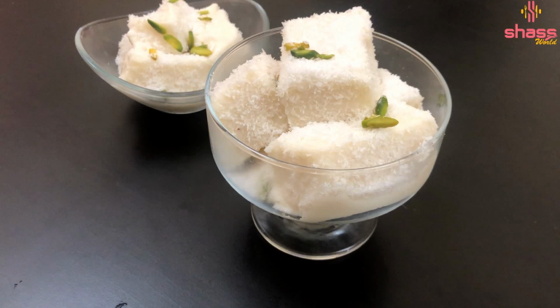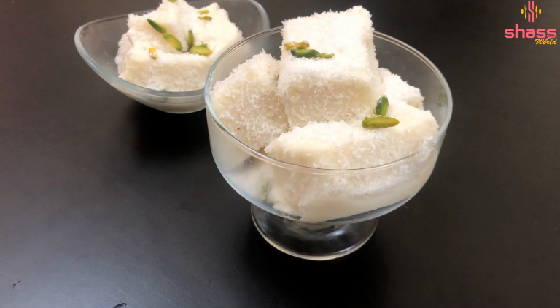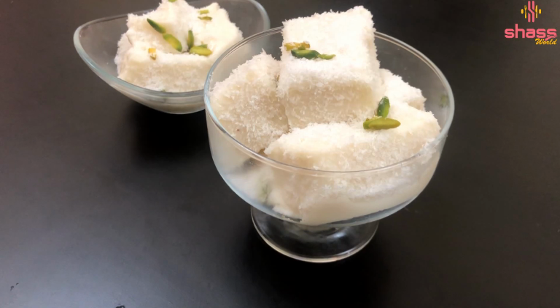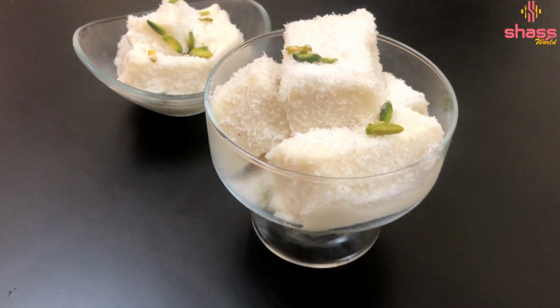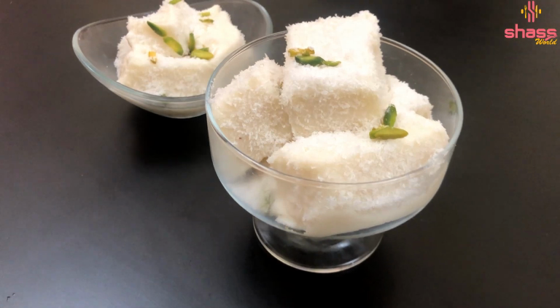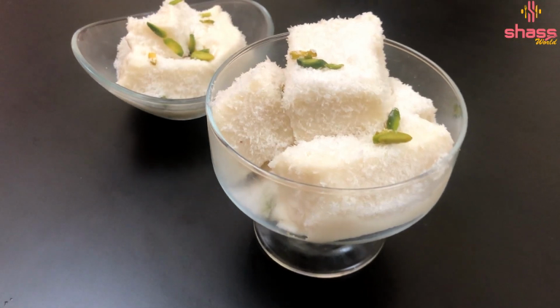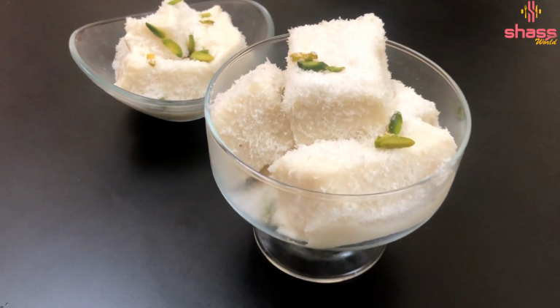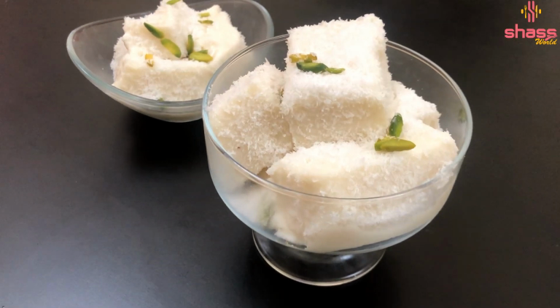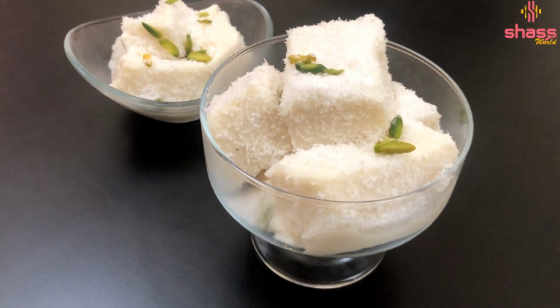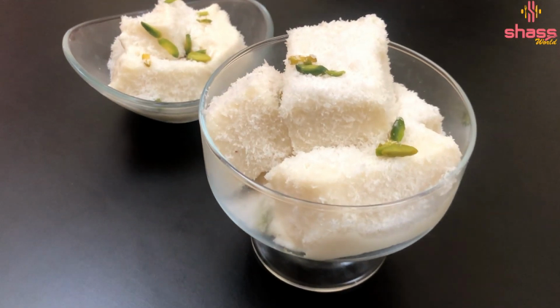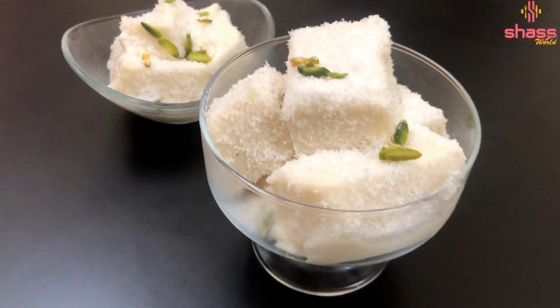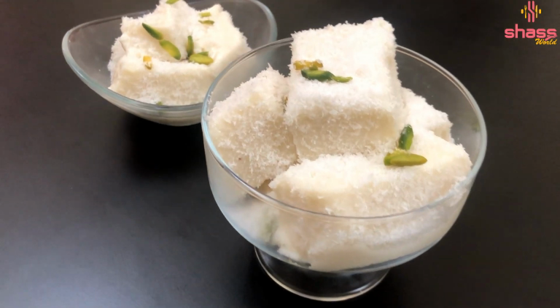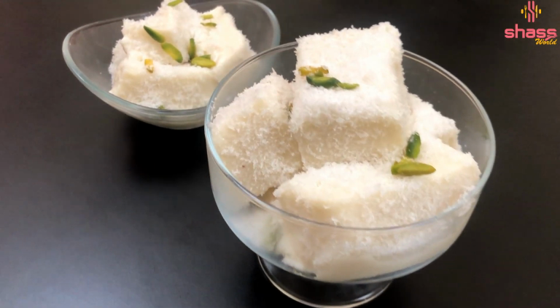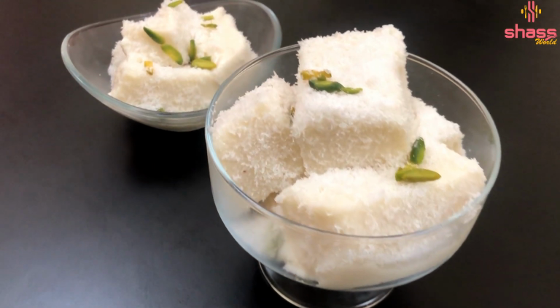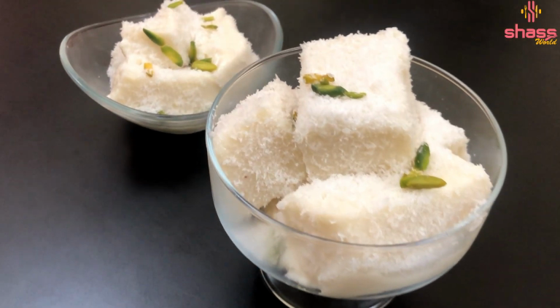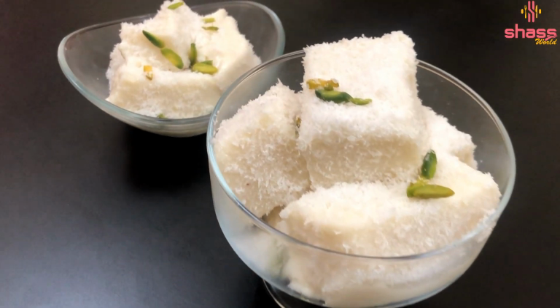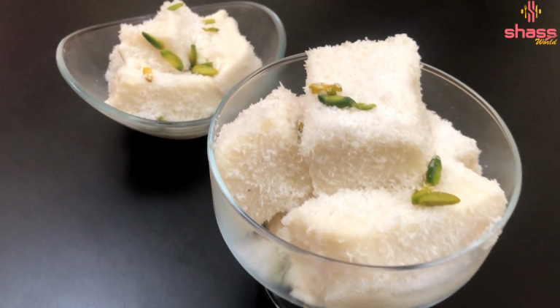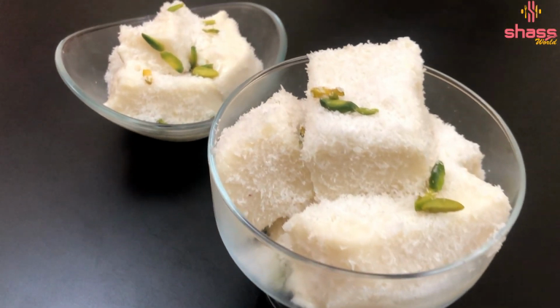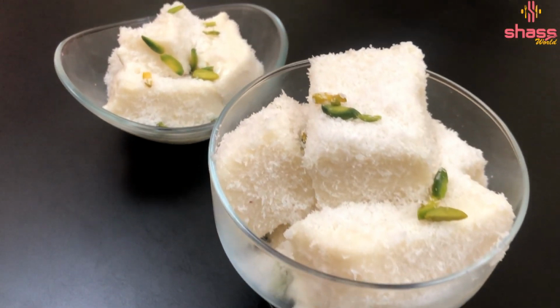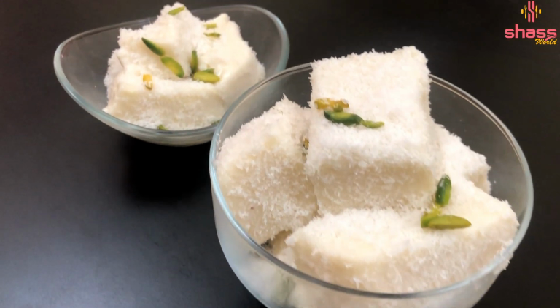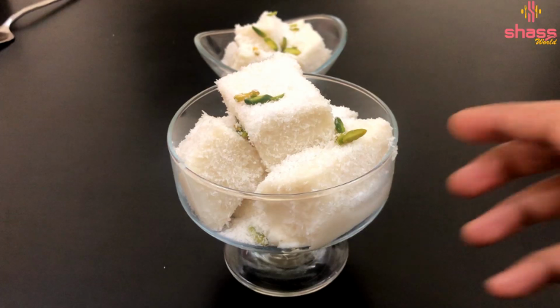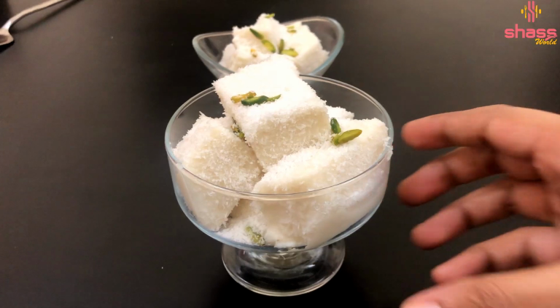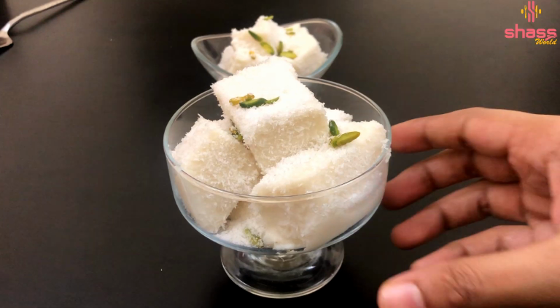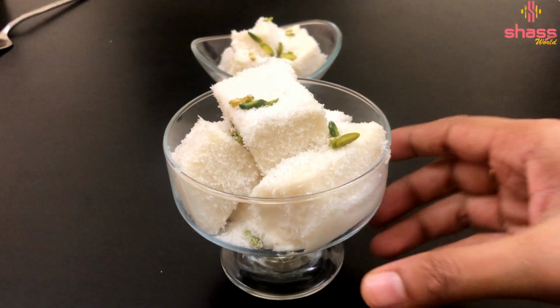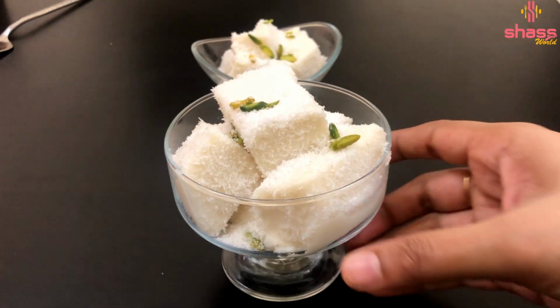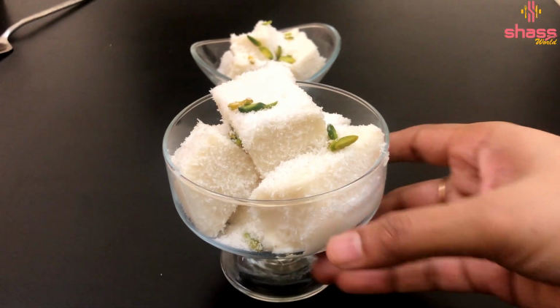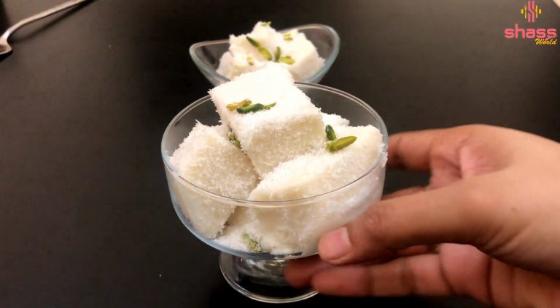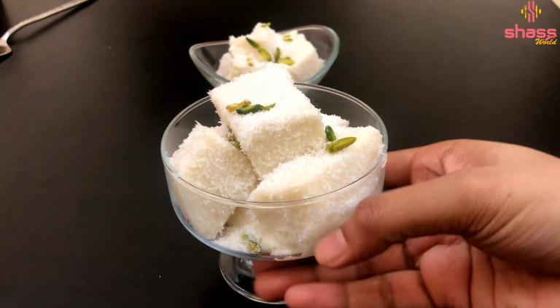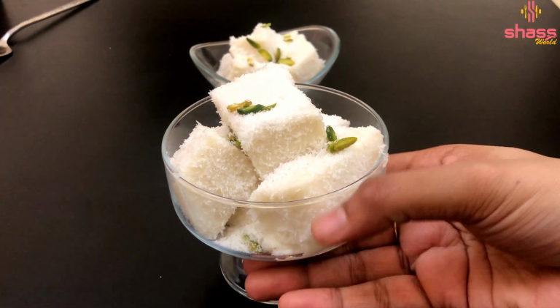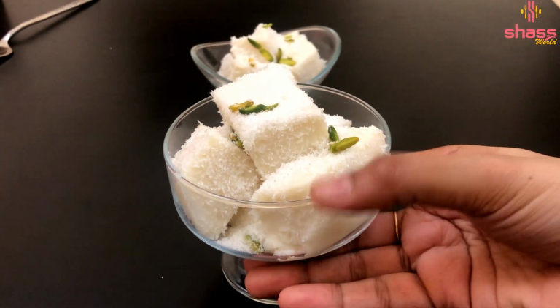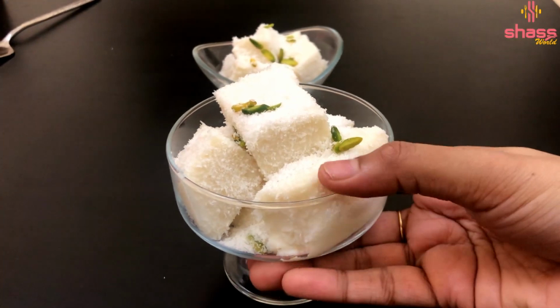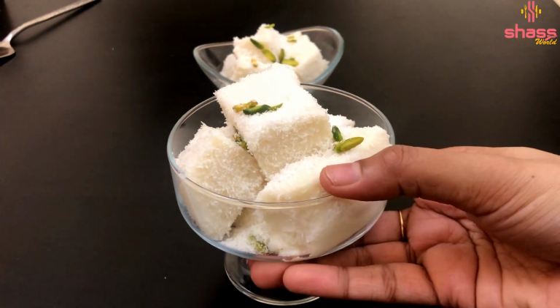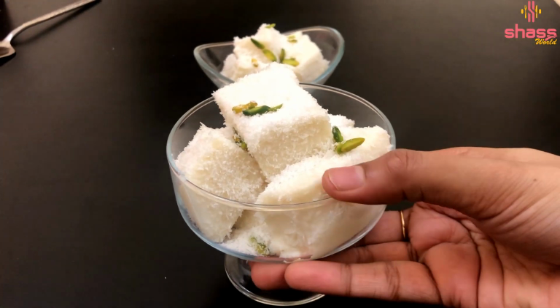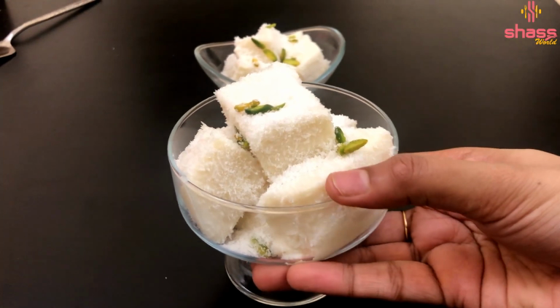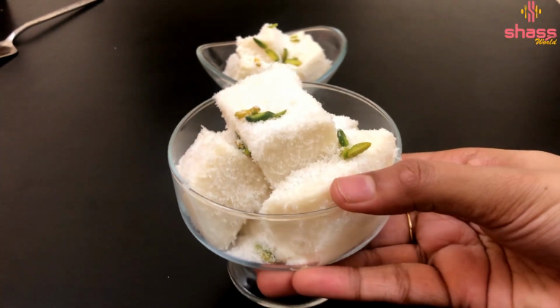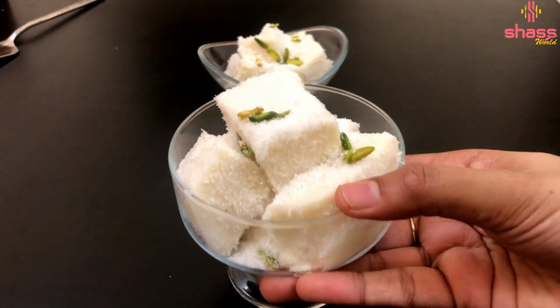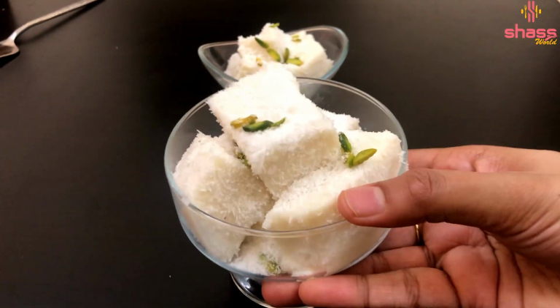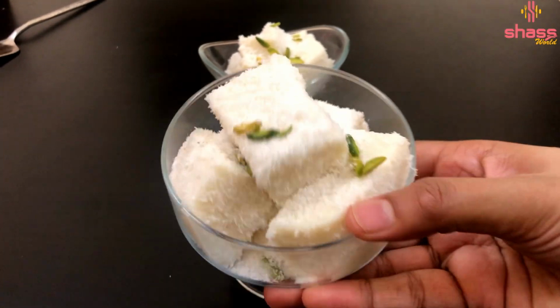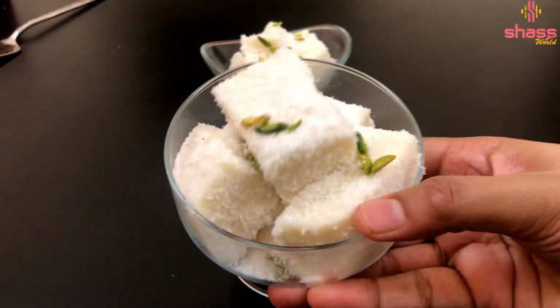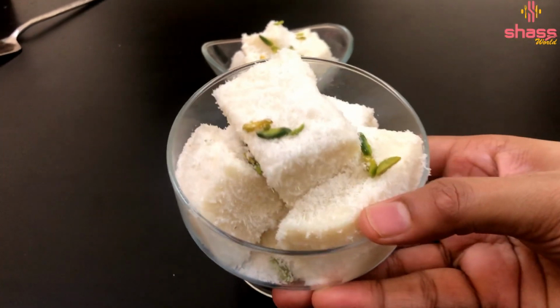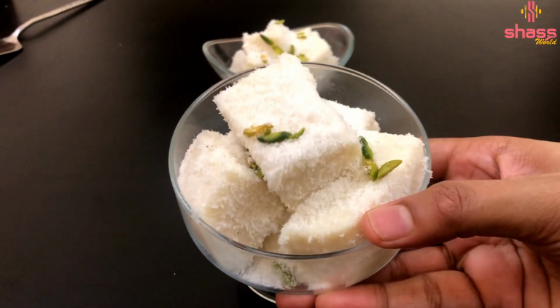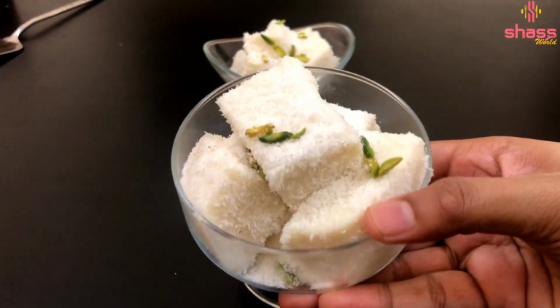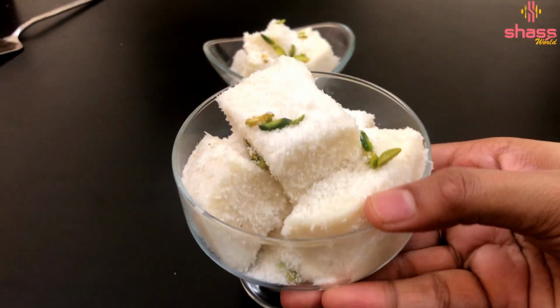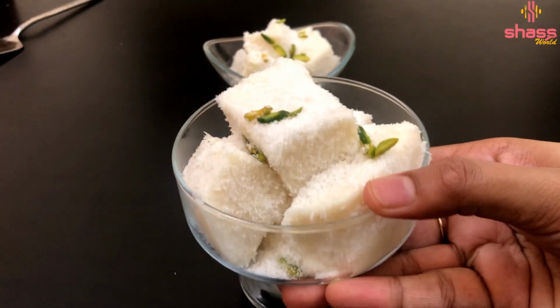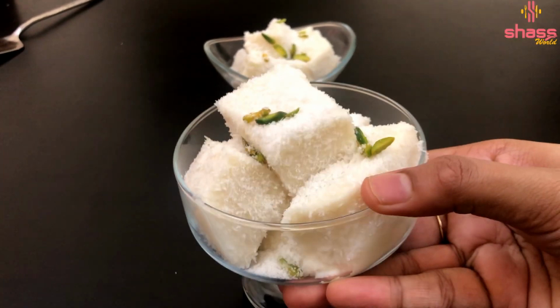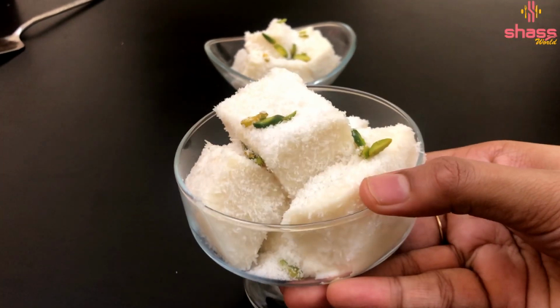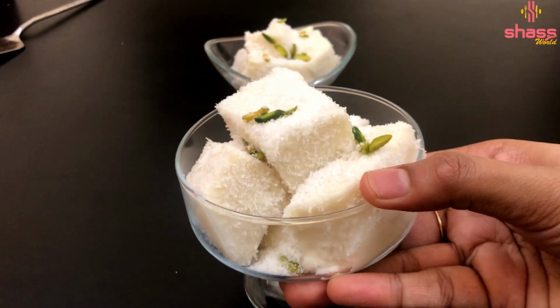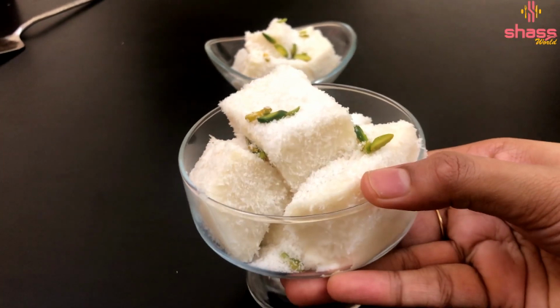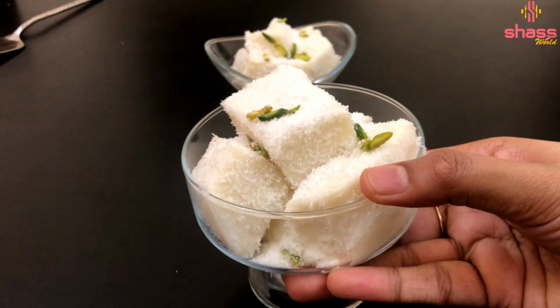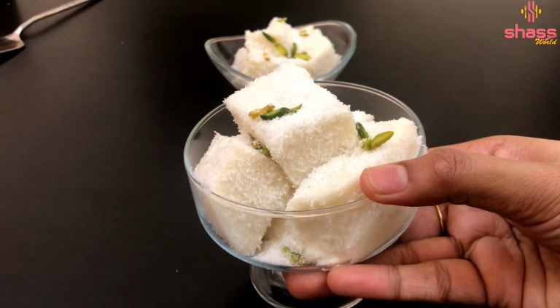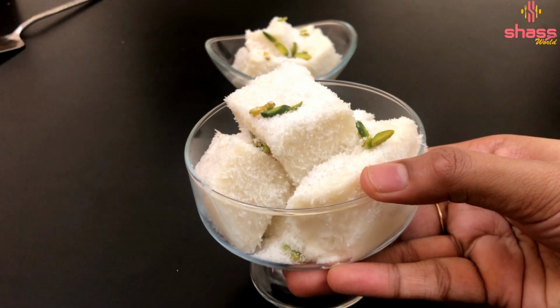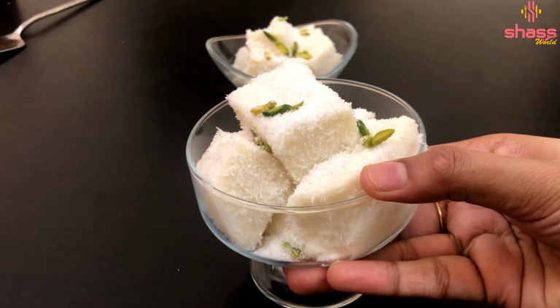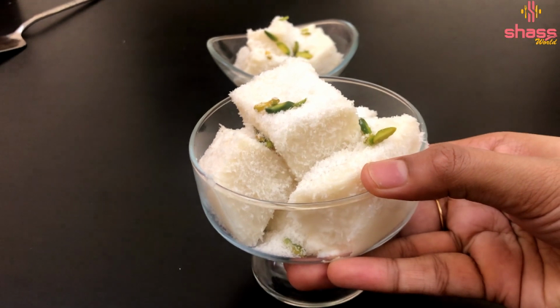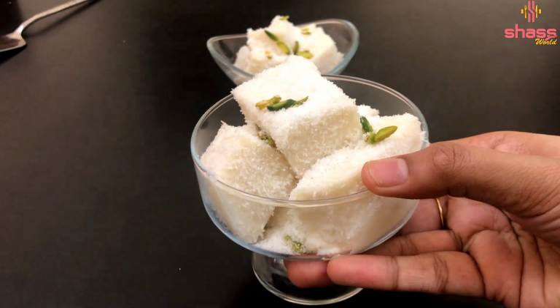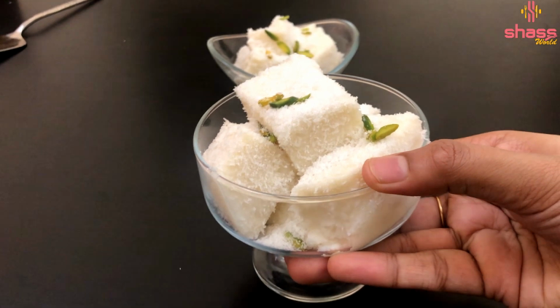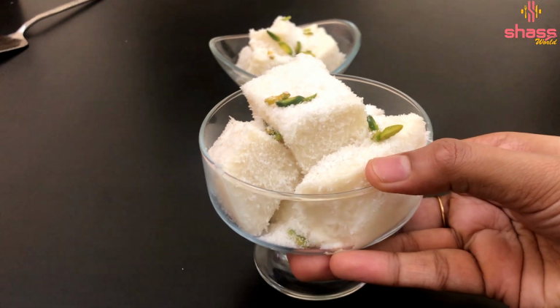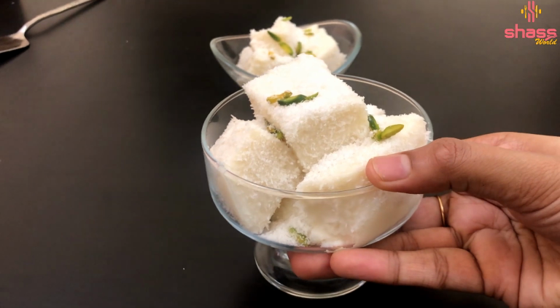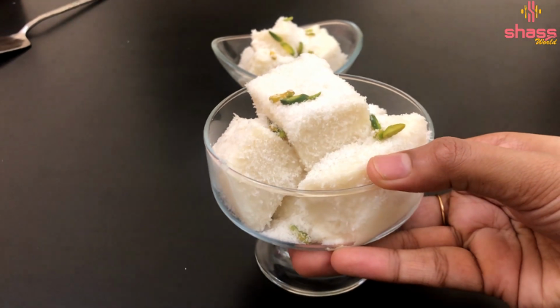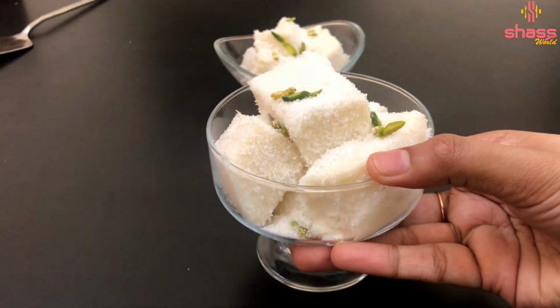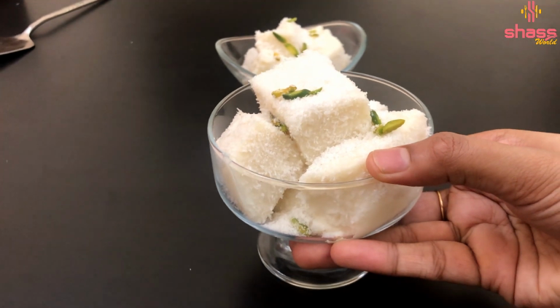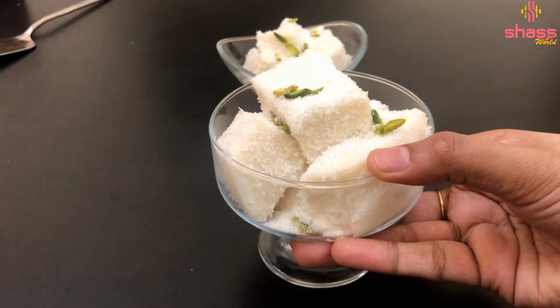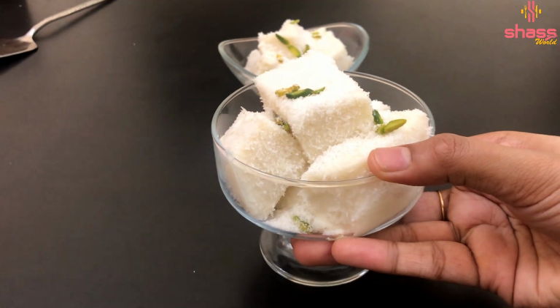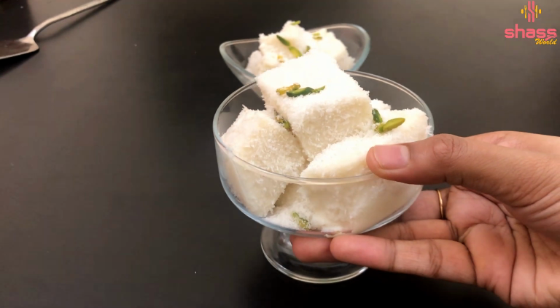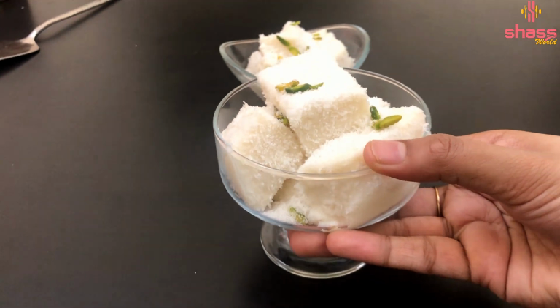Hi all! Welcome to Sha's World! Let's get started with China Grasso Gelatin. Let's prepare this recipe.